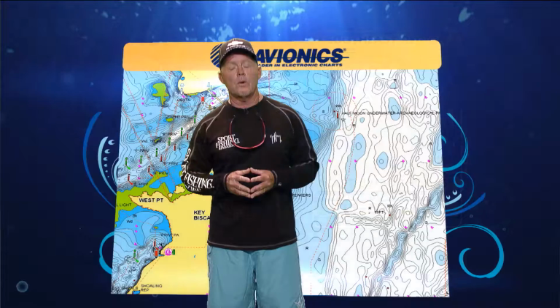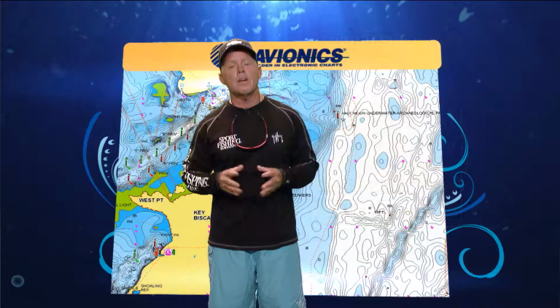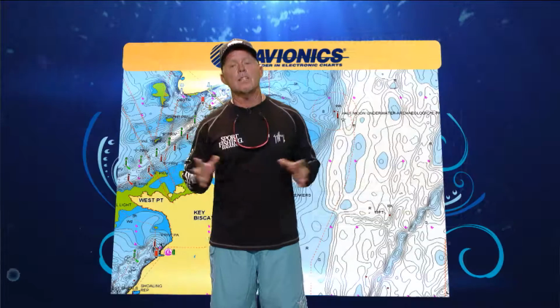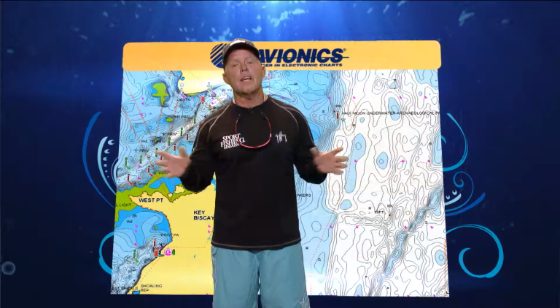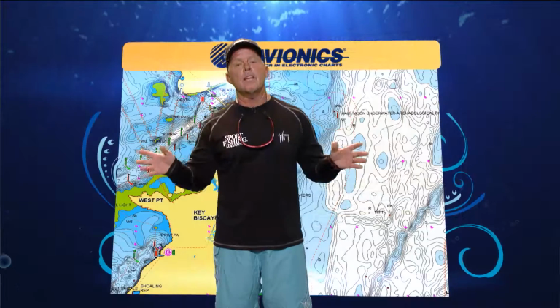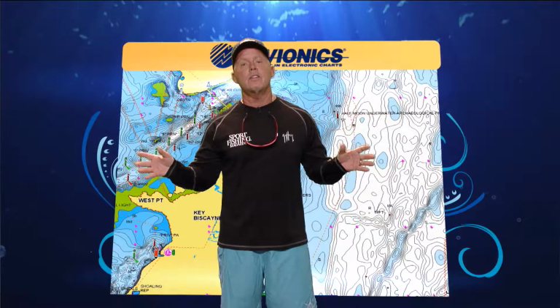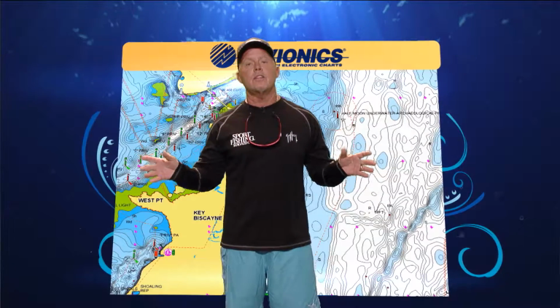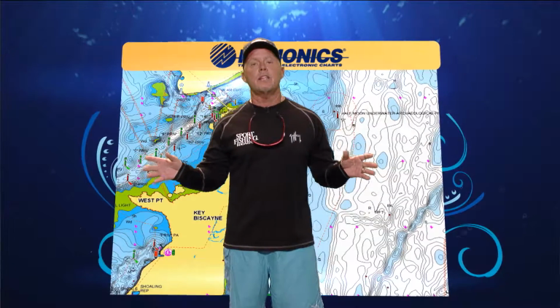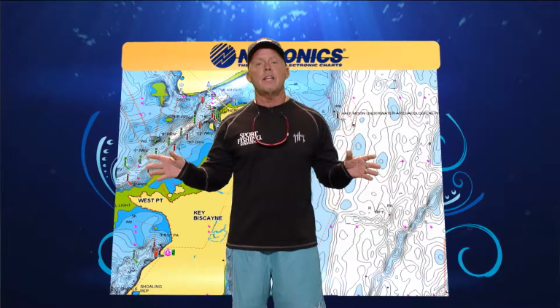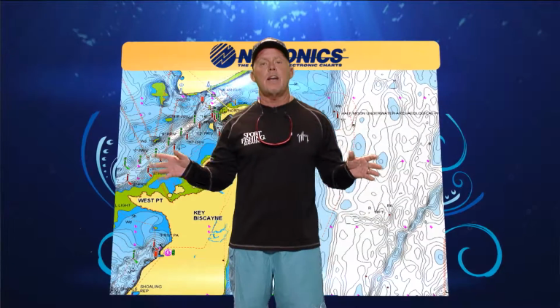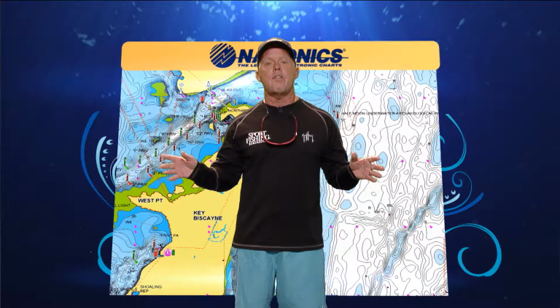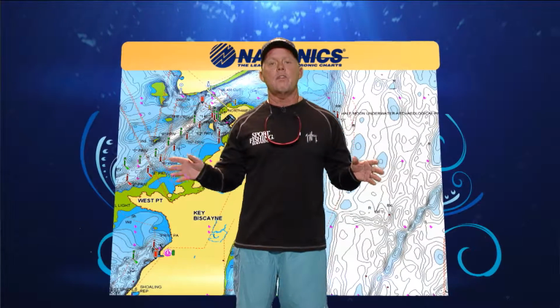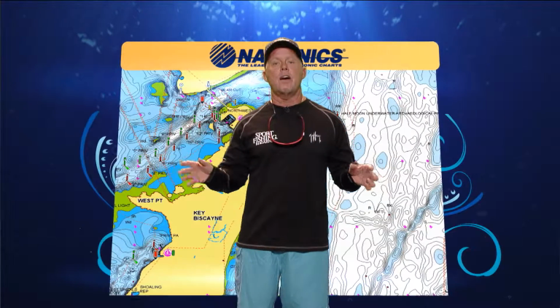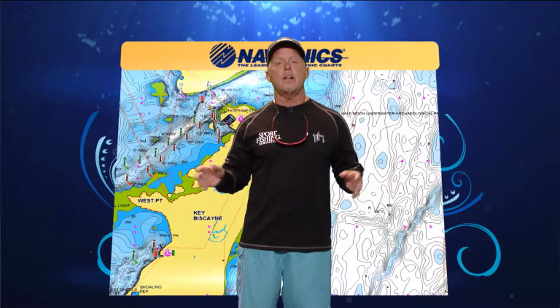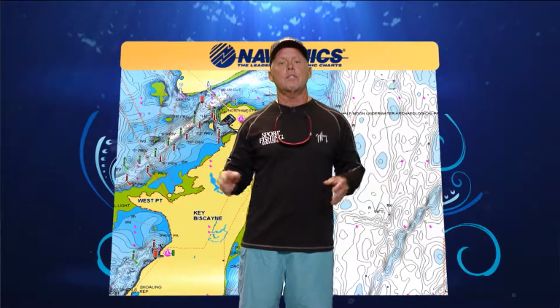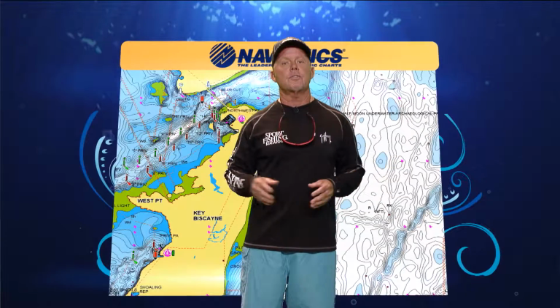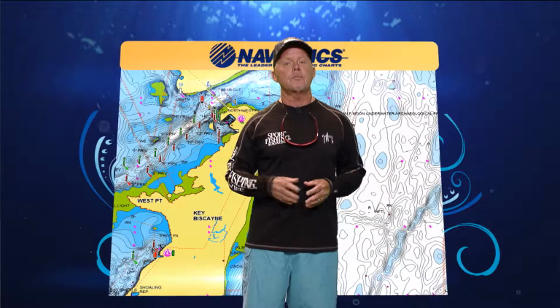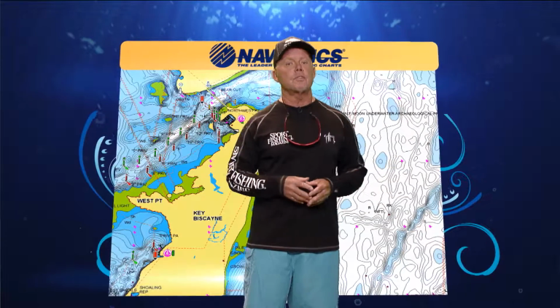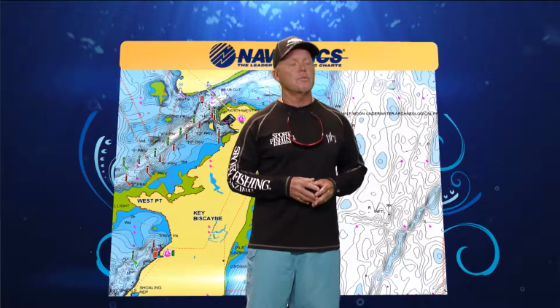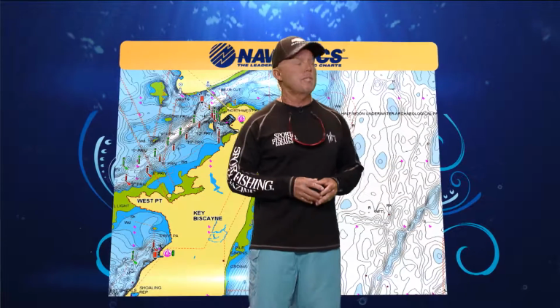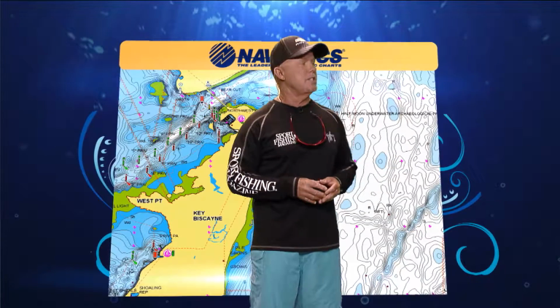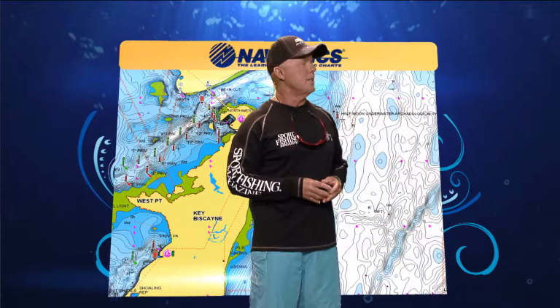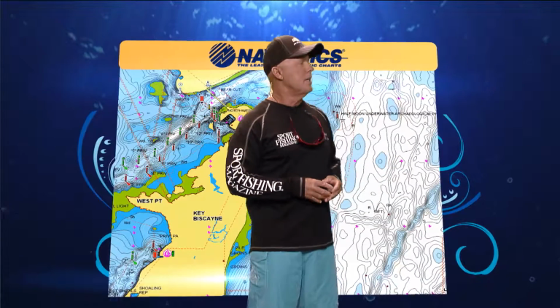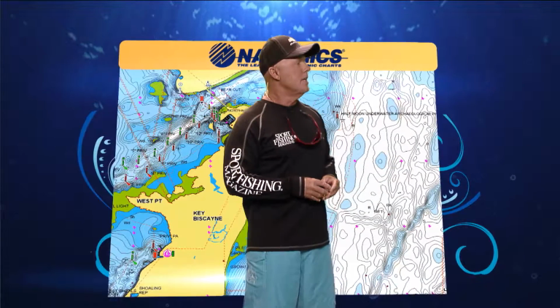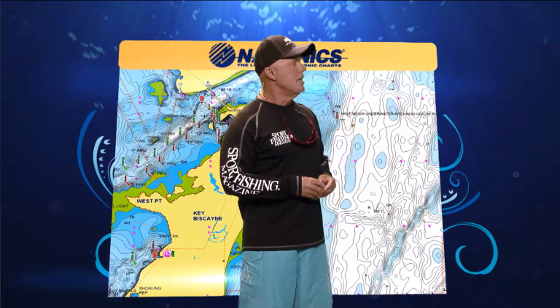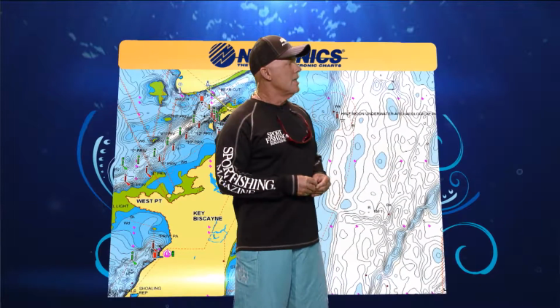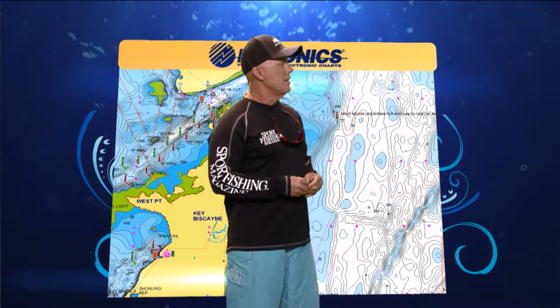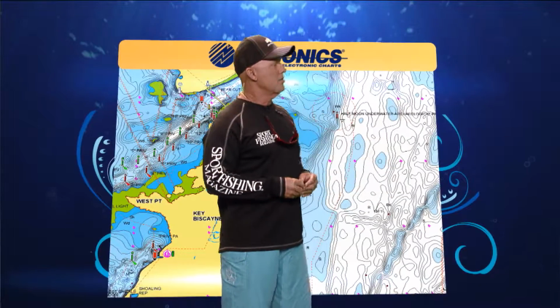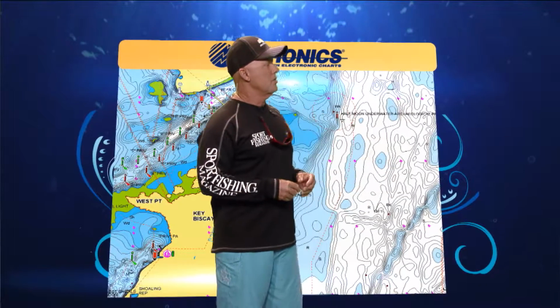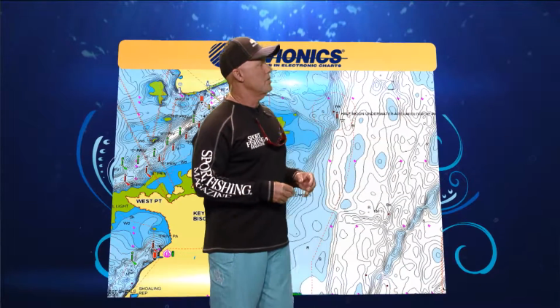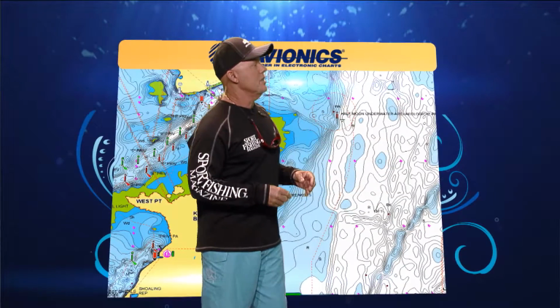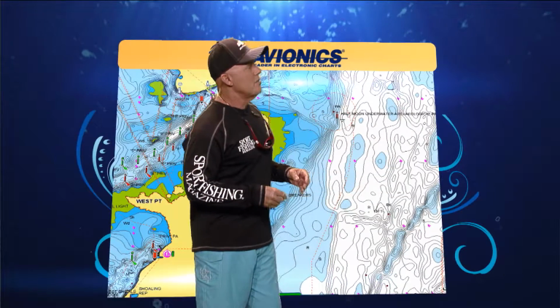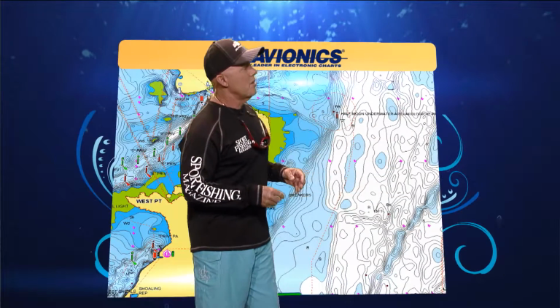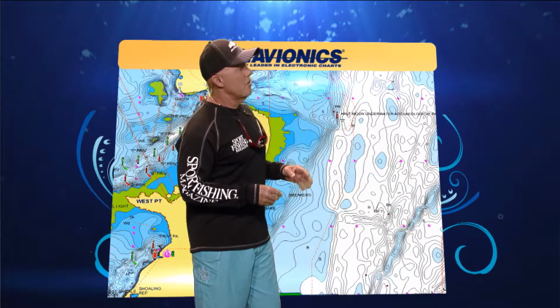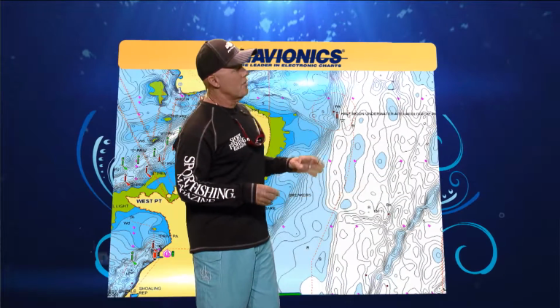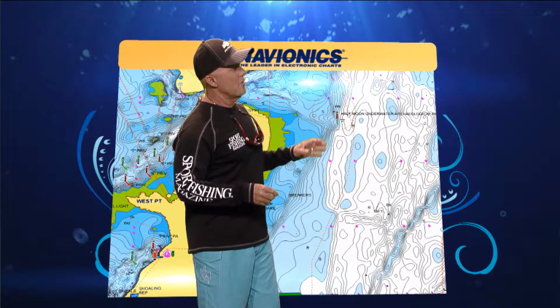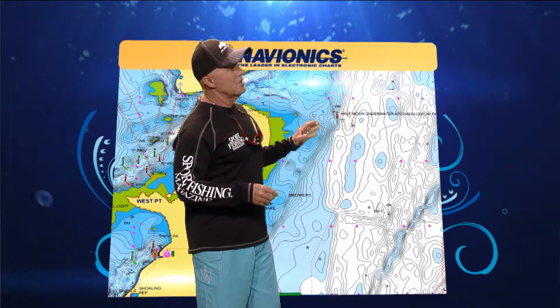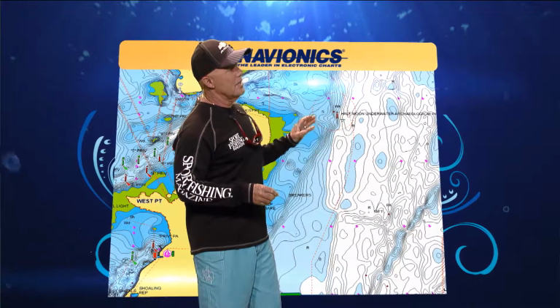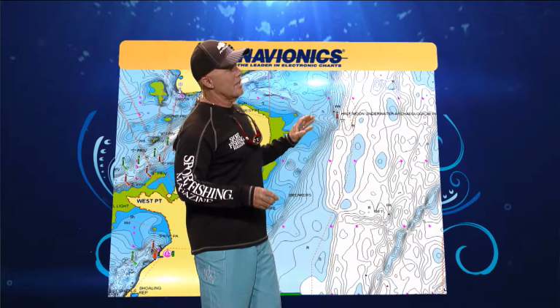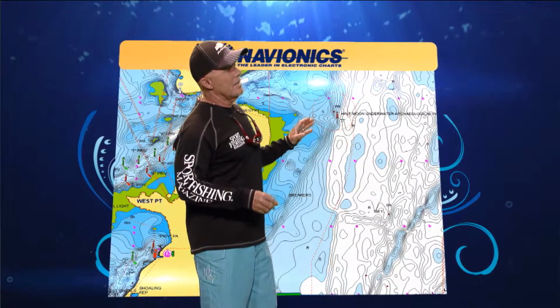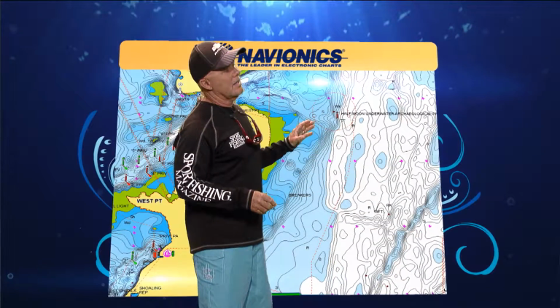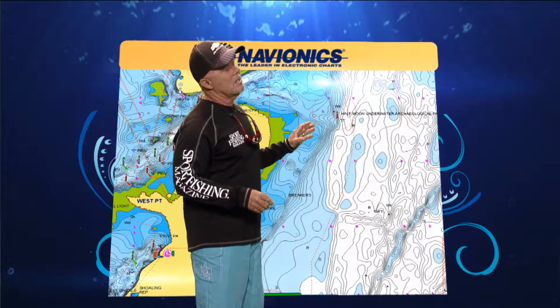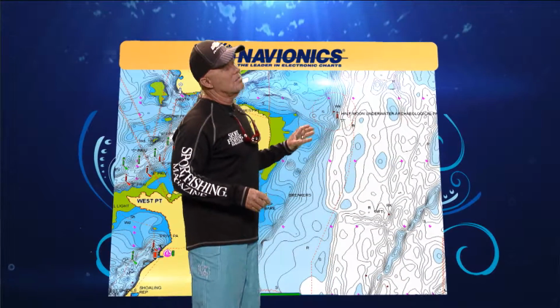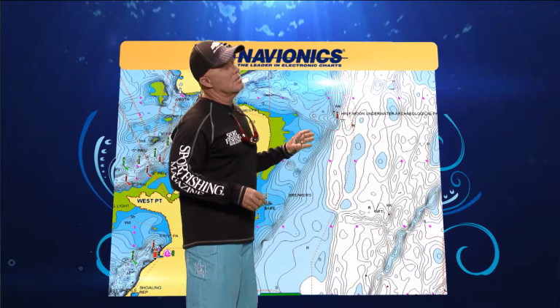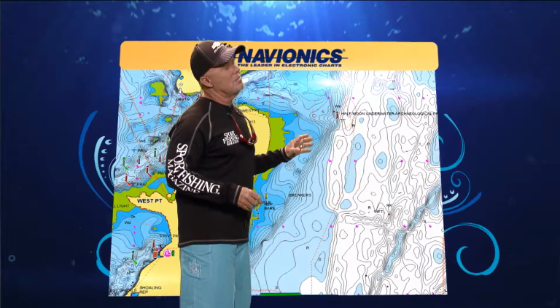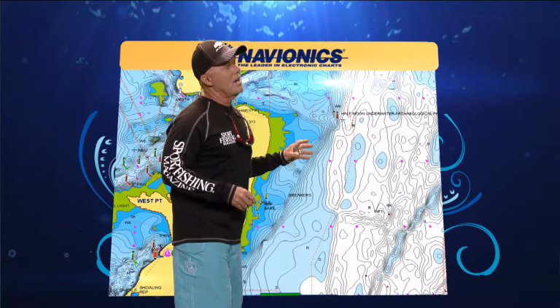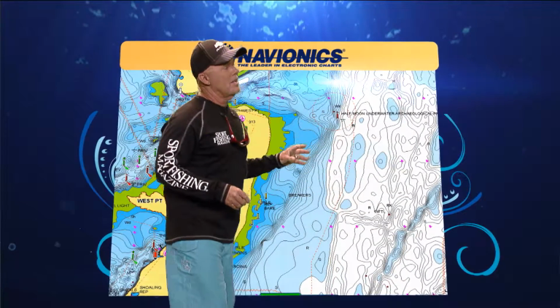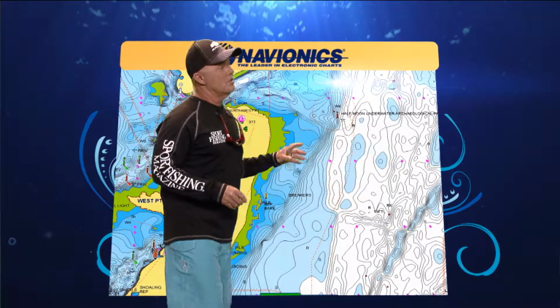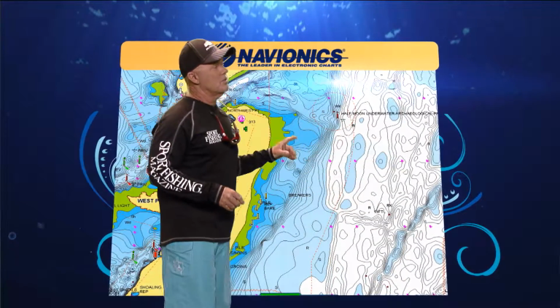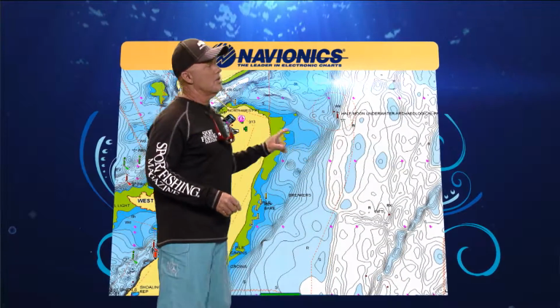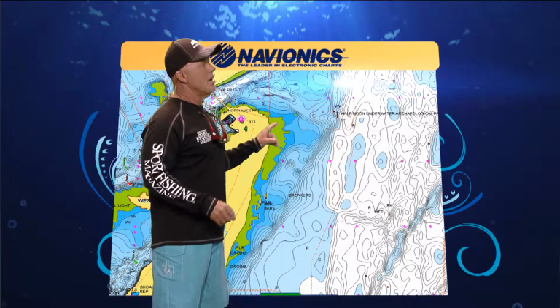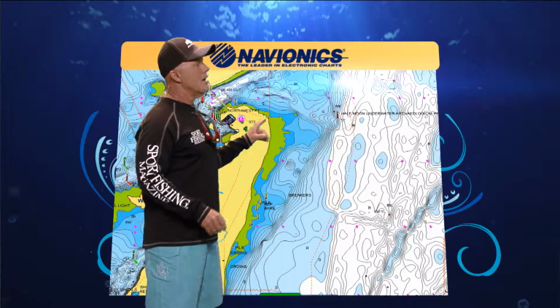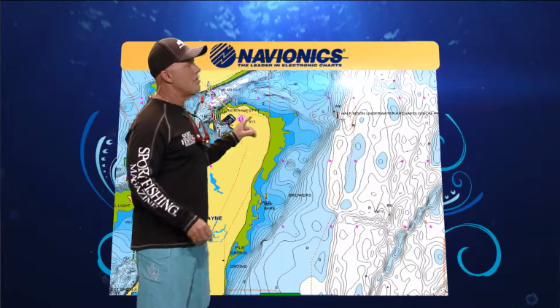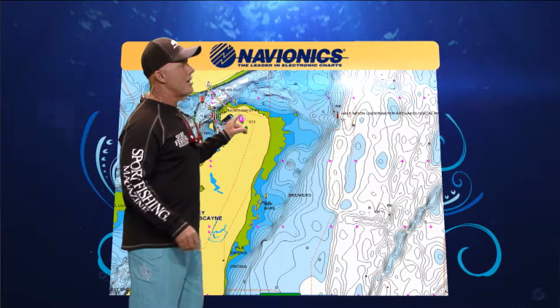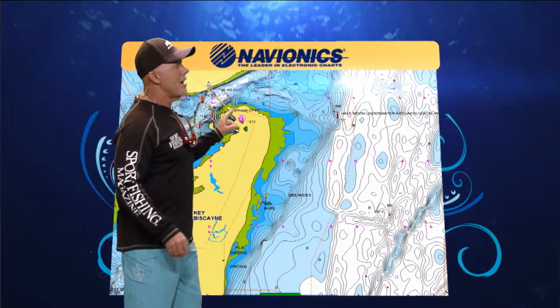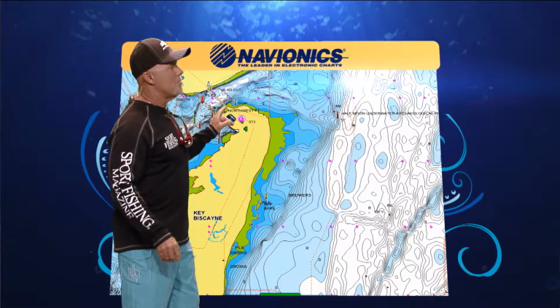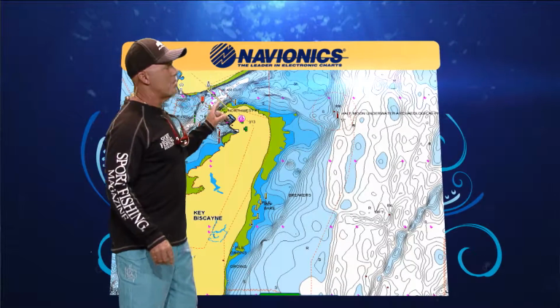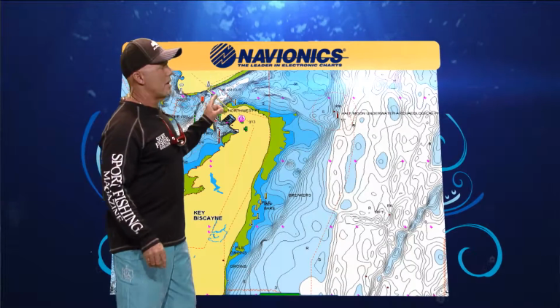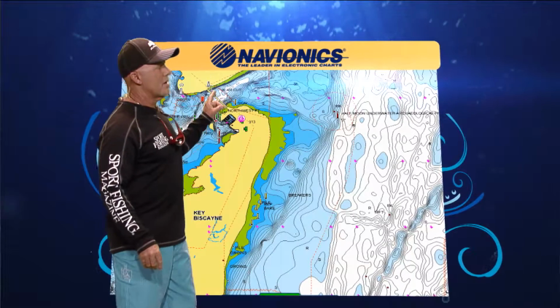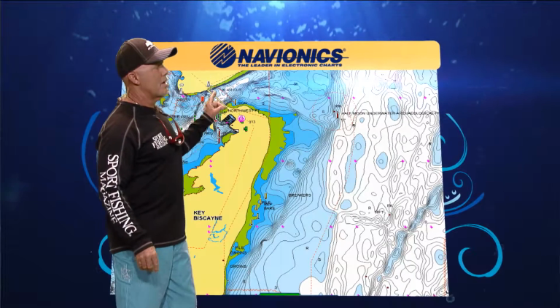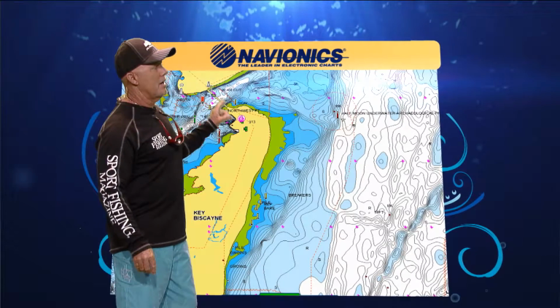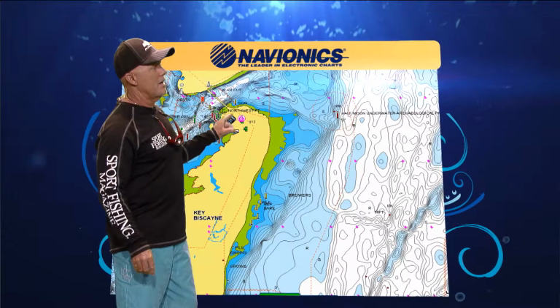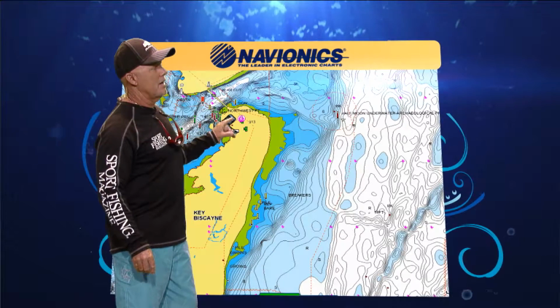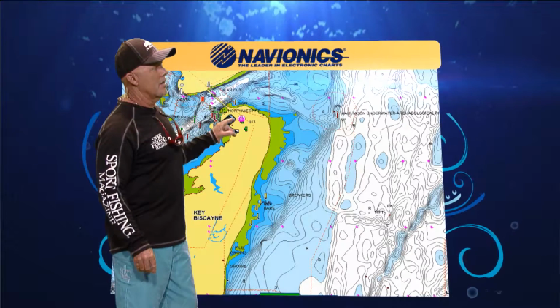We're going to take a look at the Navionics from your region. The first thing that comes to mind is we're talking about Bear Cut here.